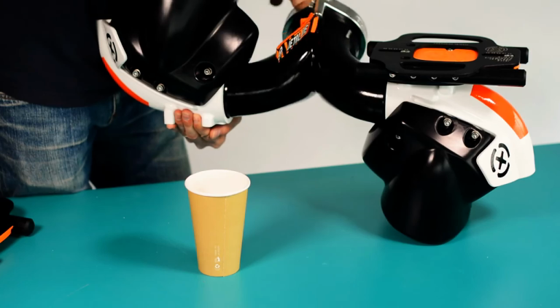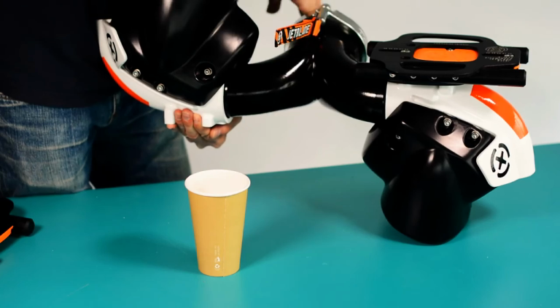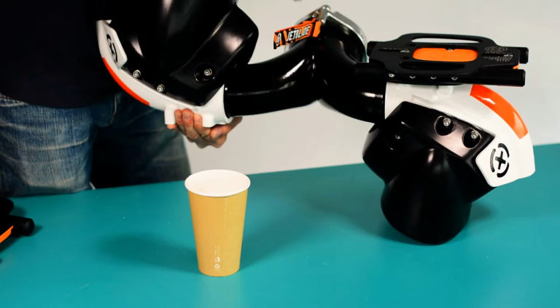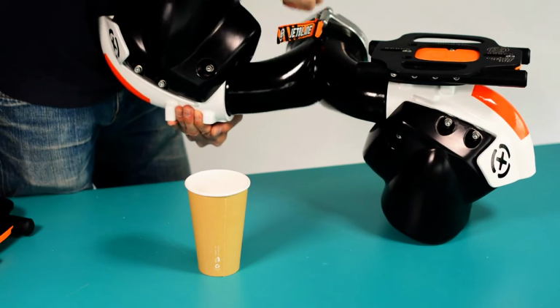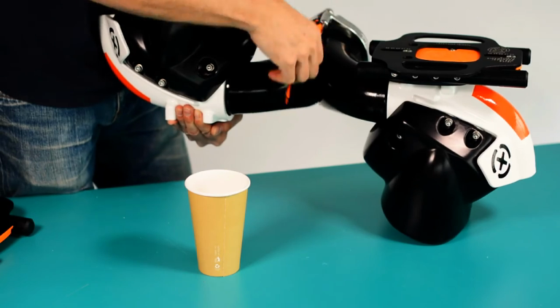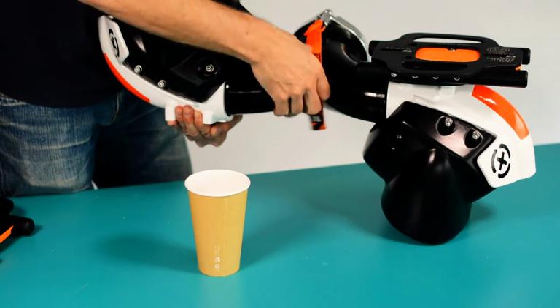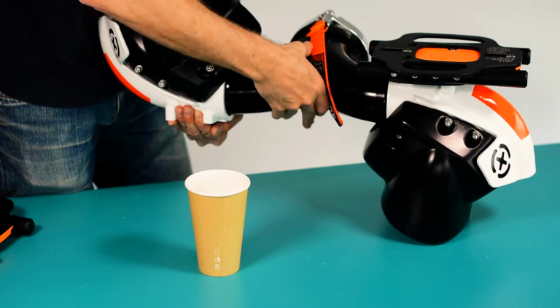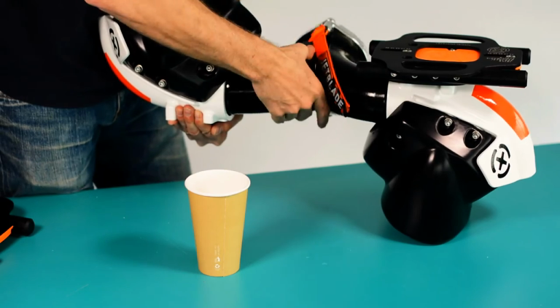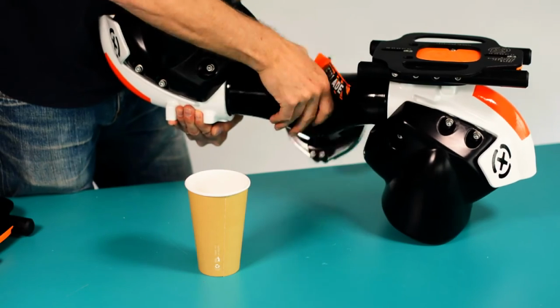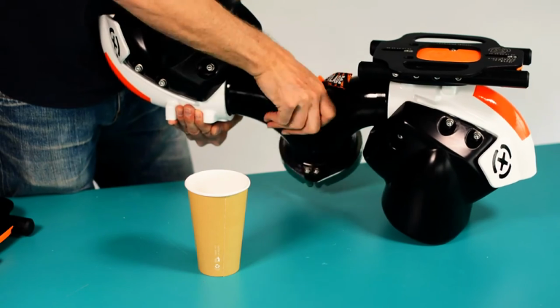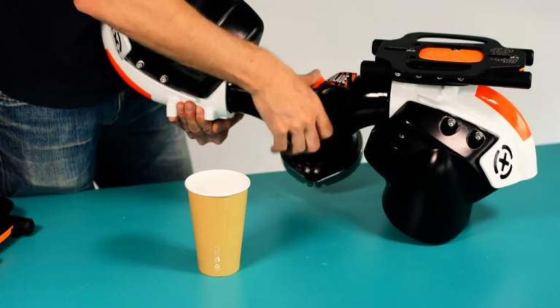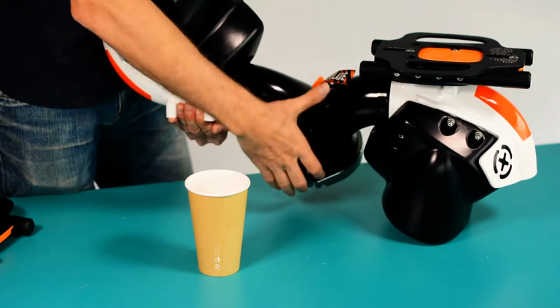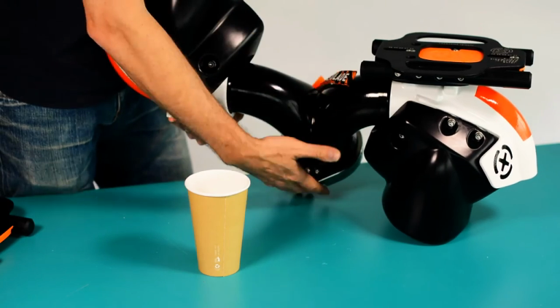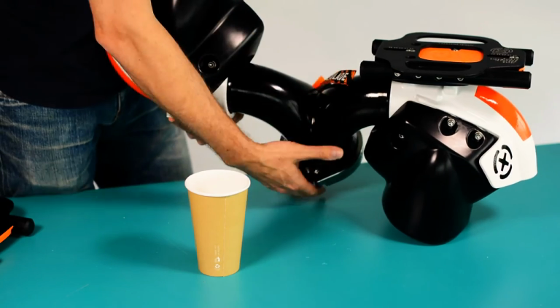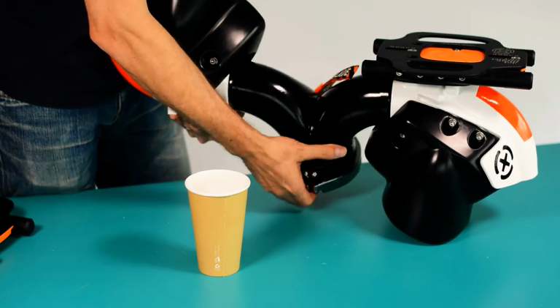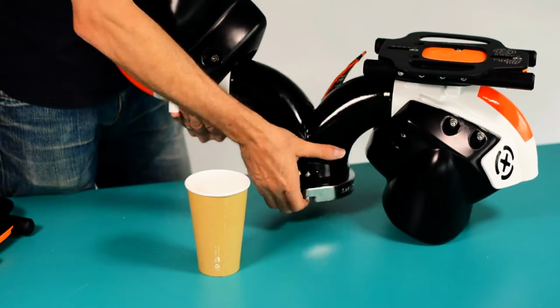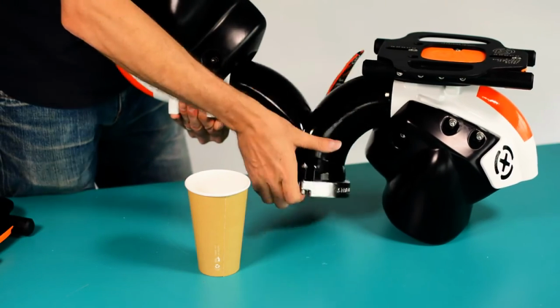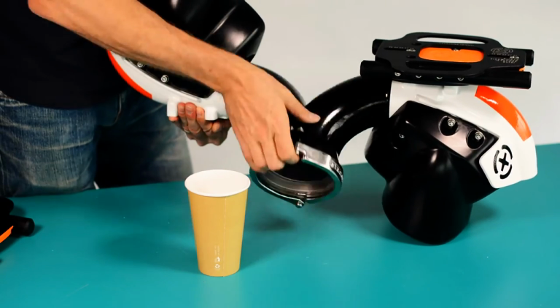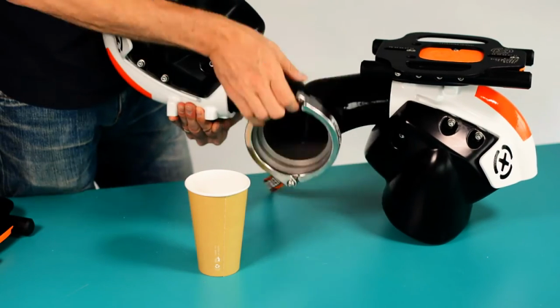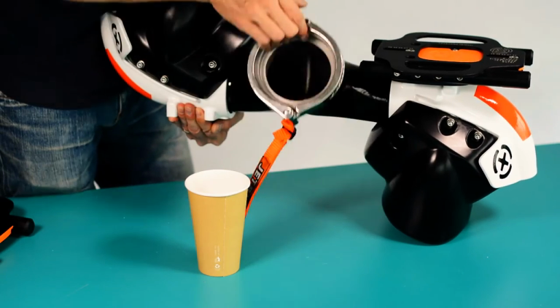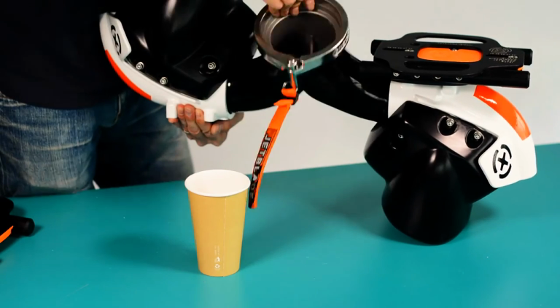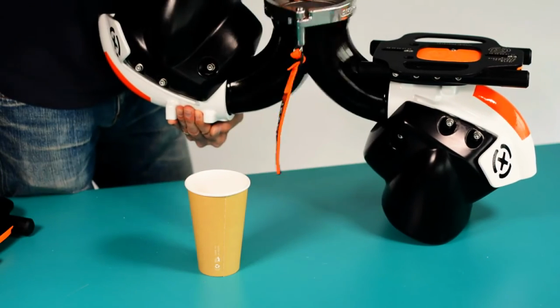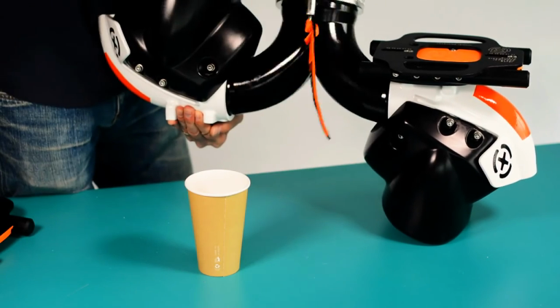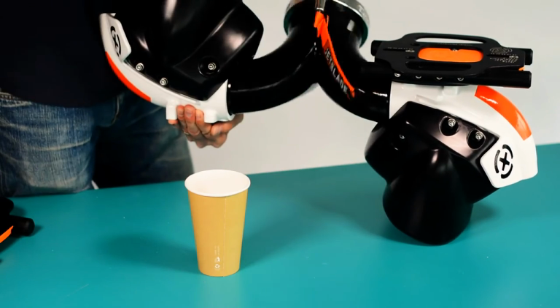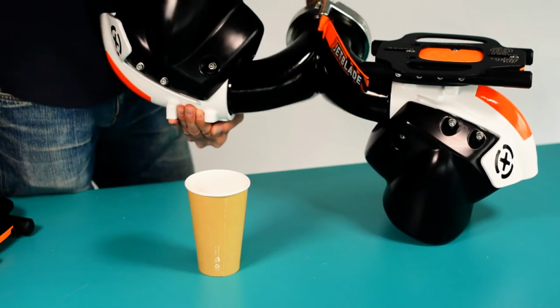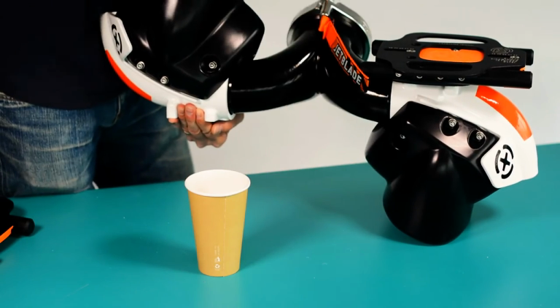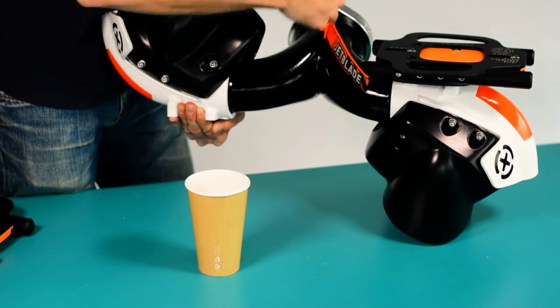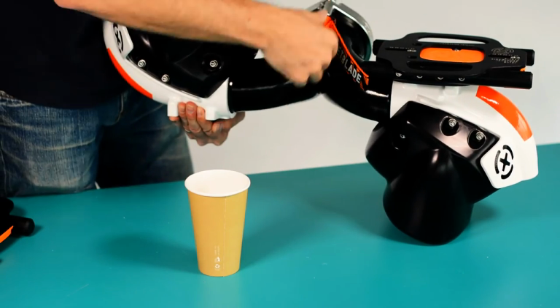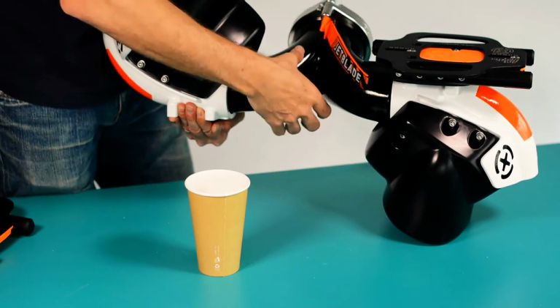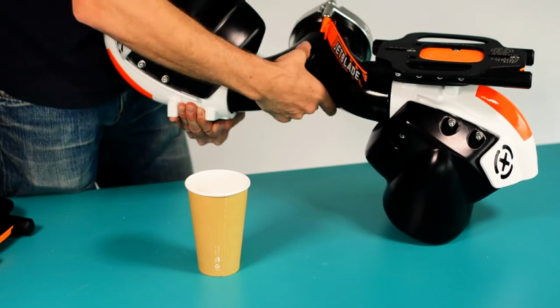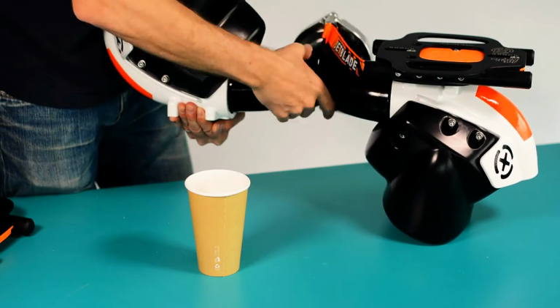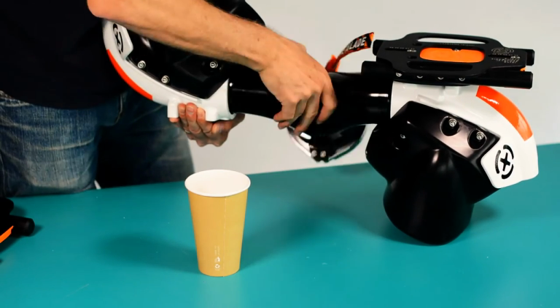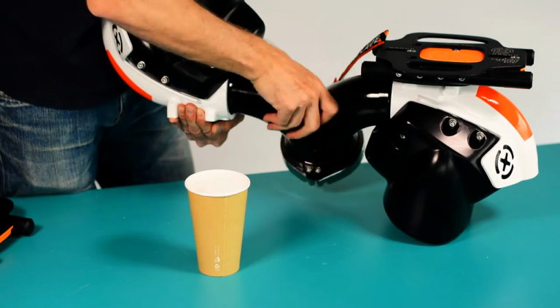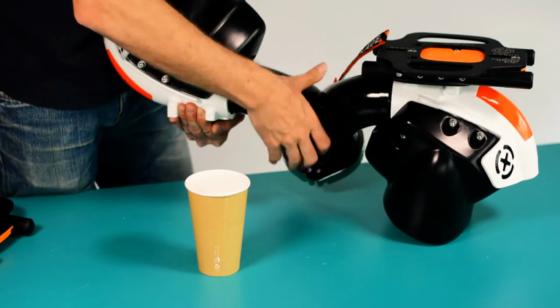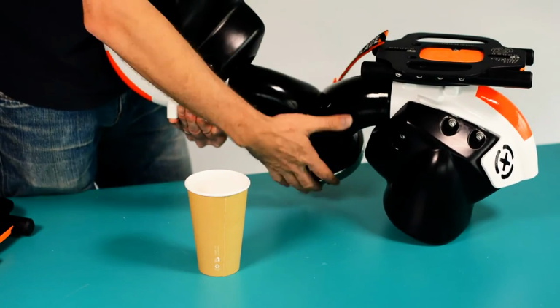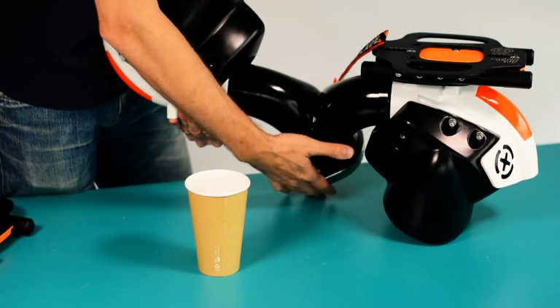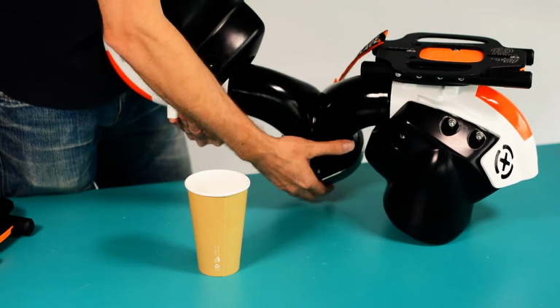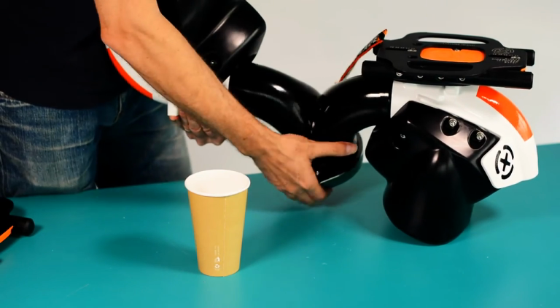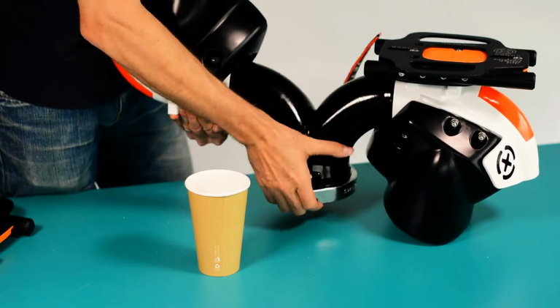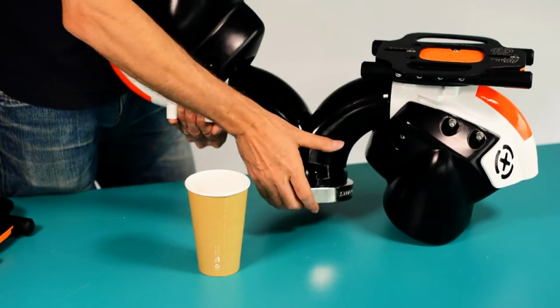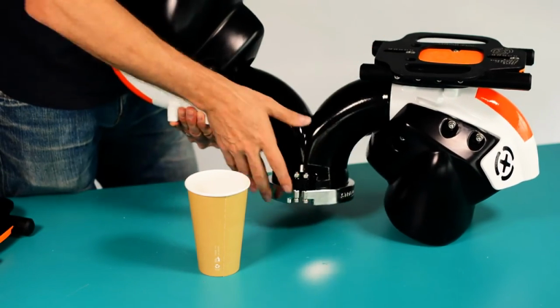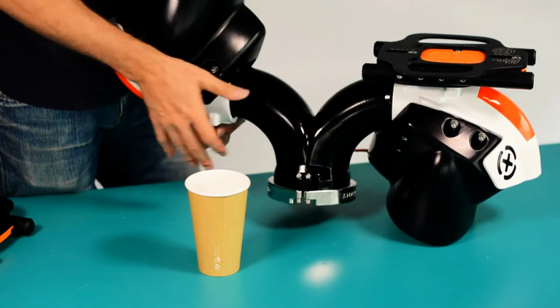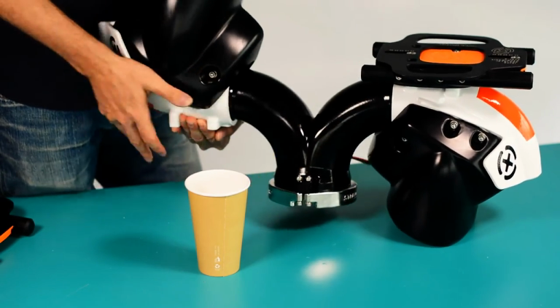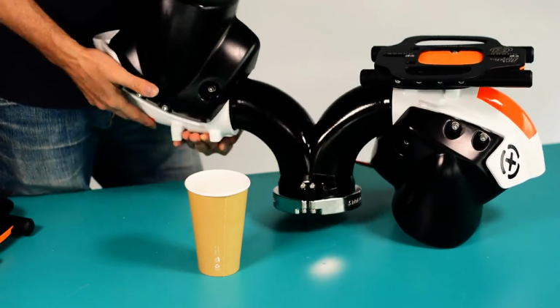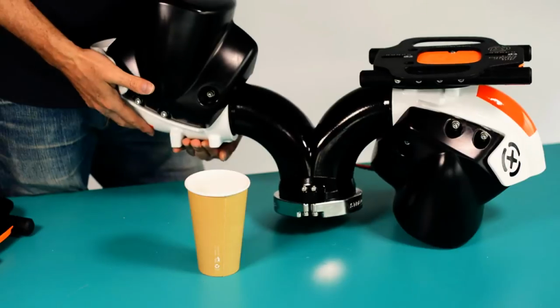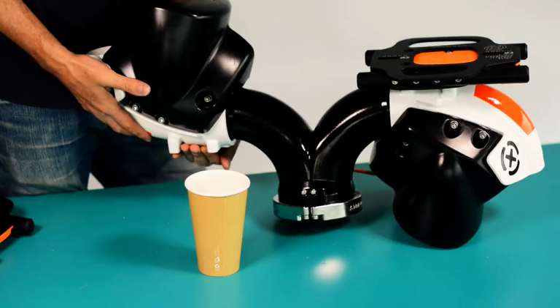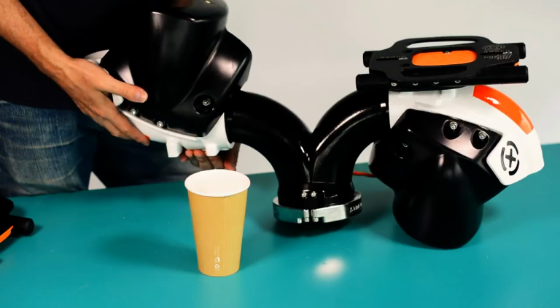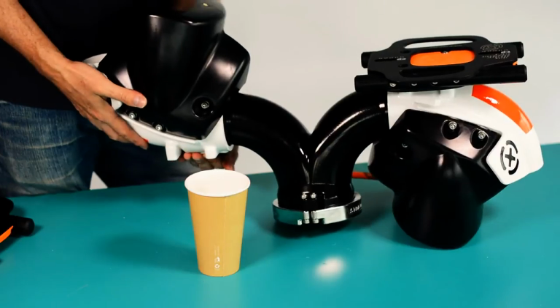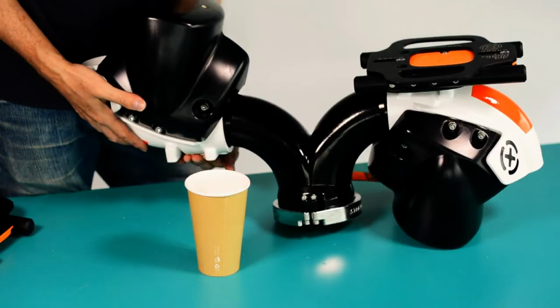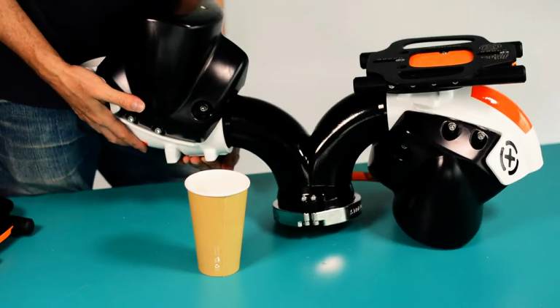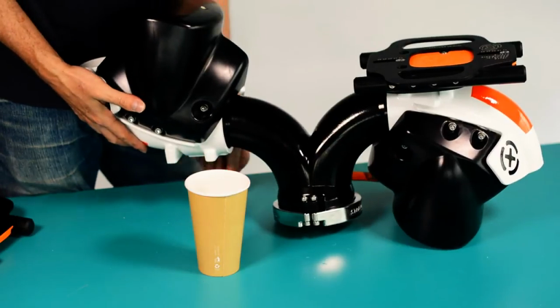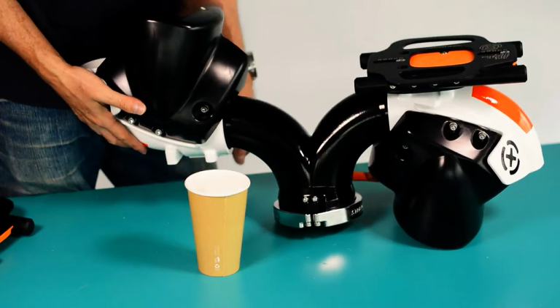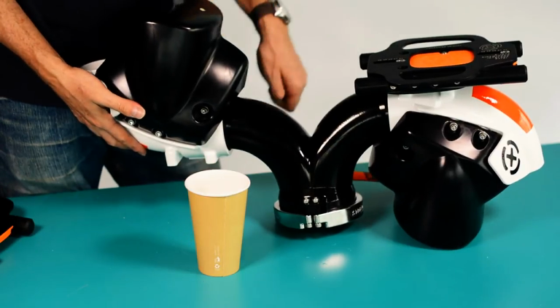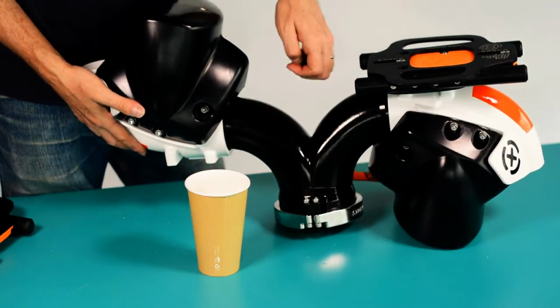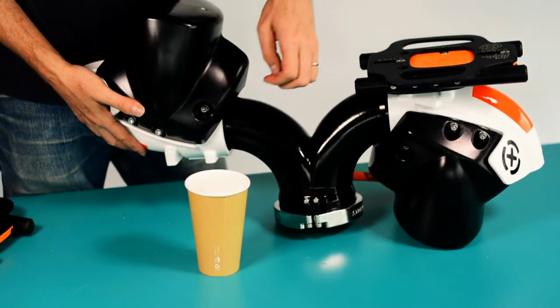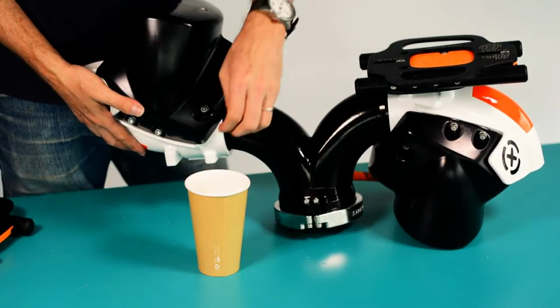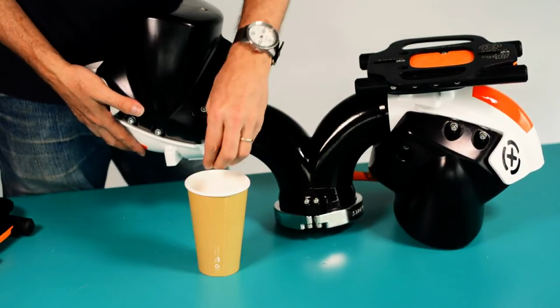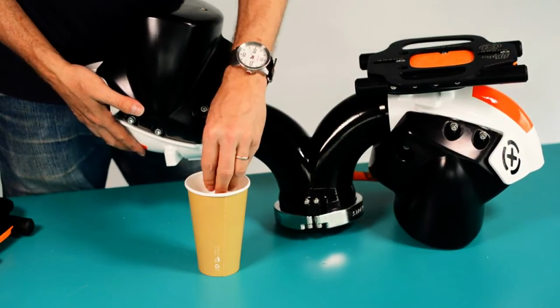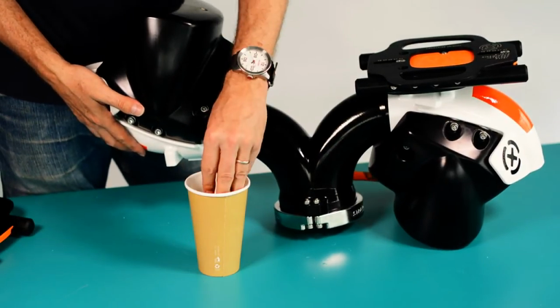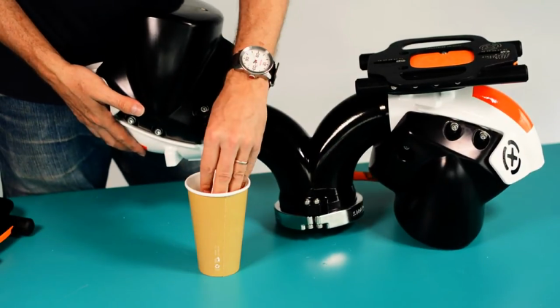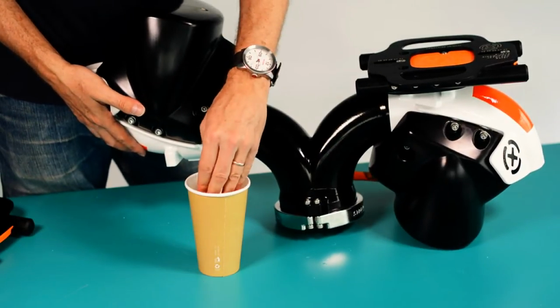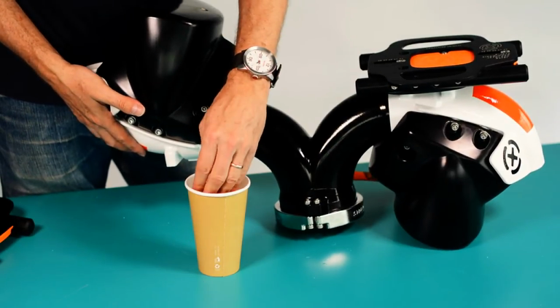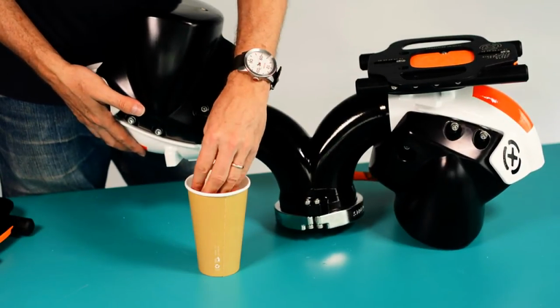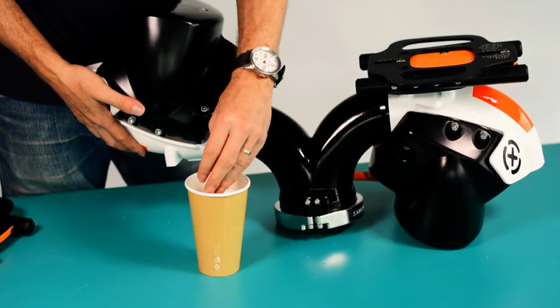Apply a slight outward tension on the nozzle. When there are no longer any balls in the bearing races, the two parts will easily separate.